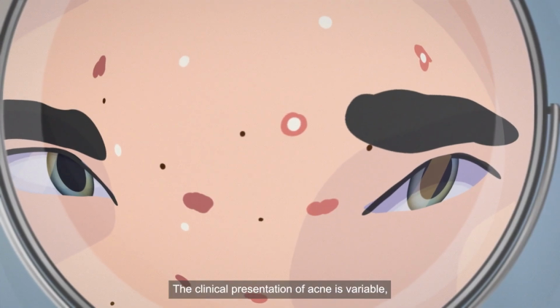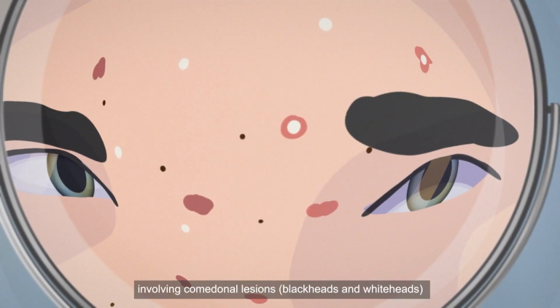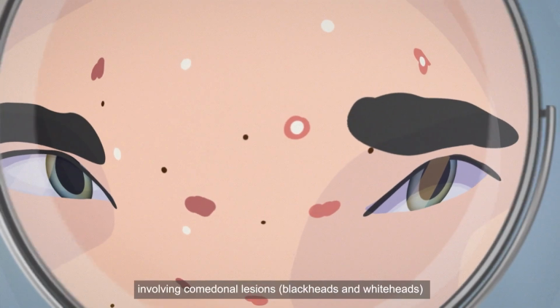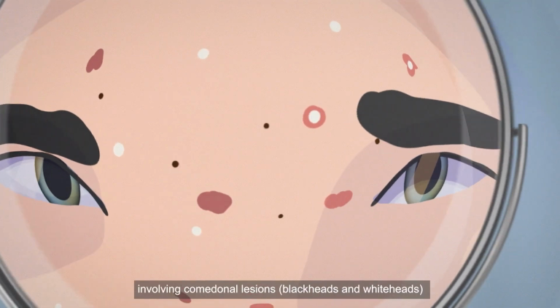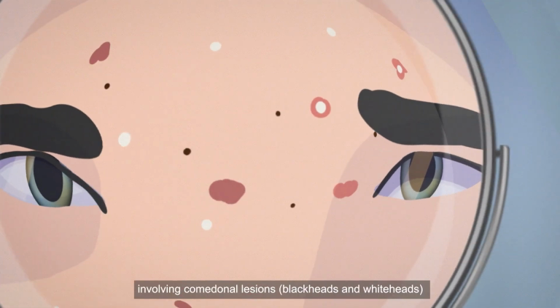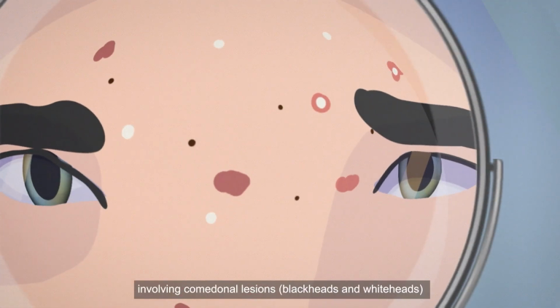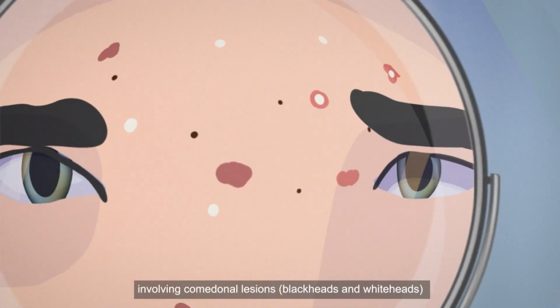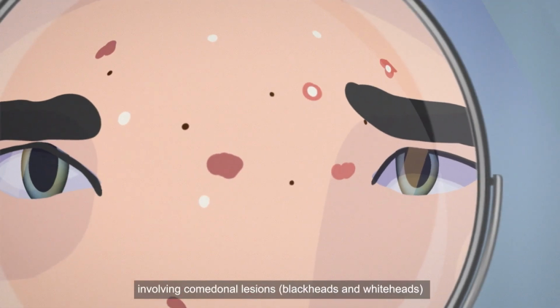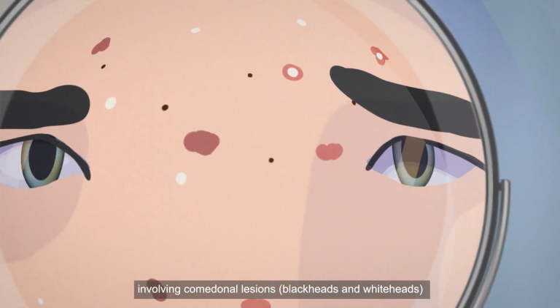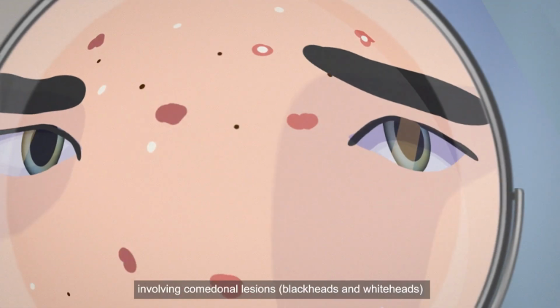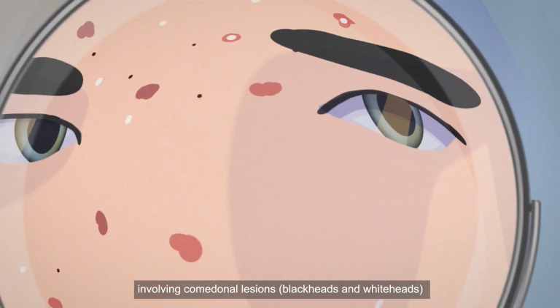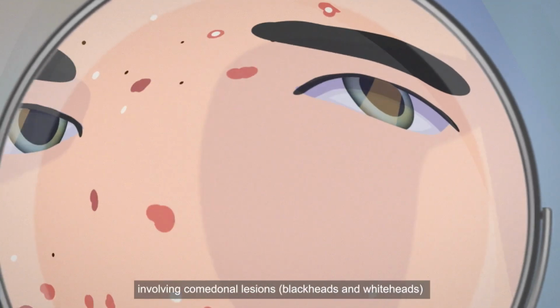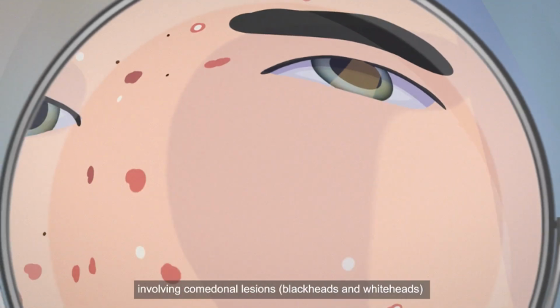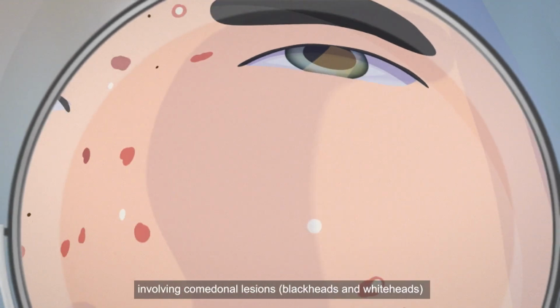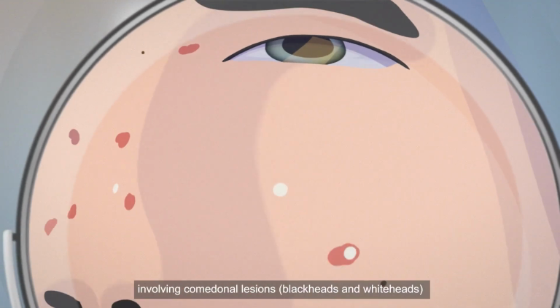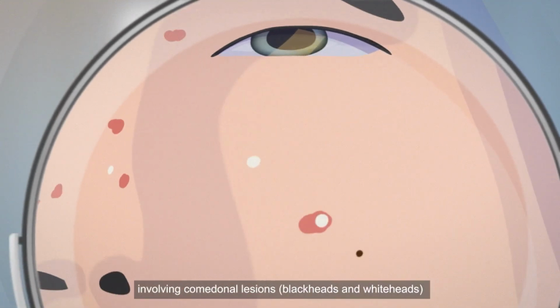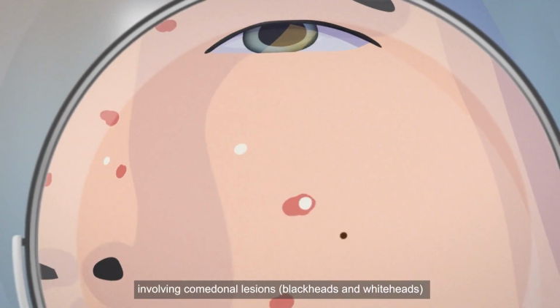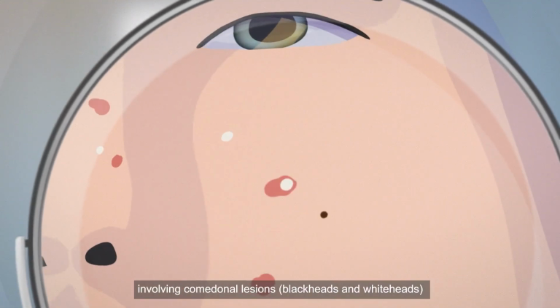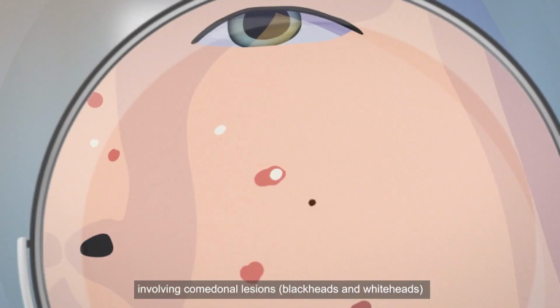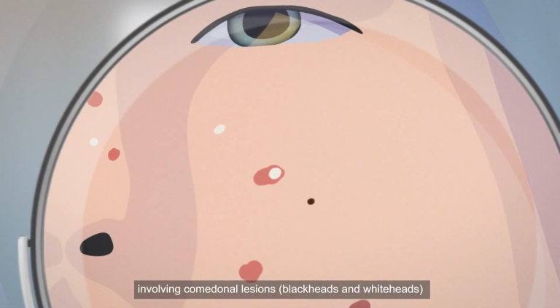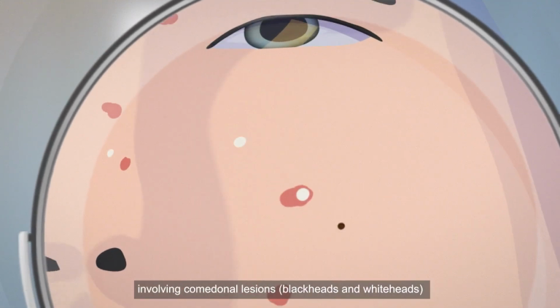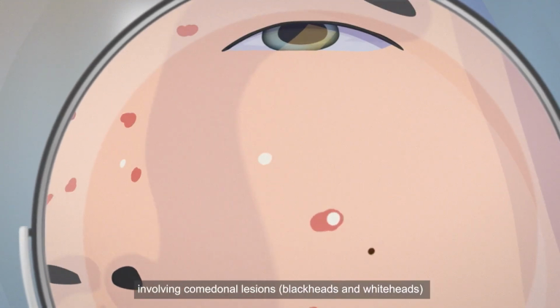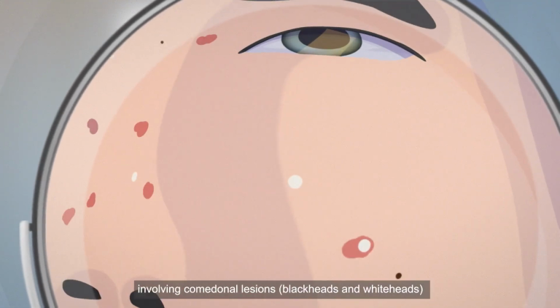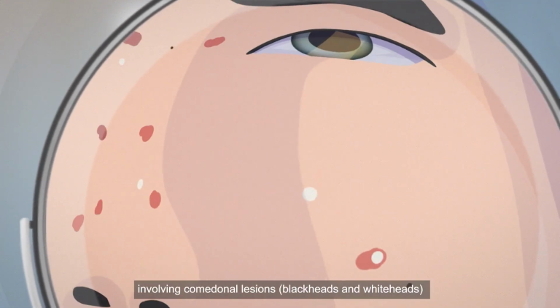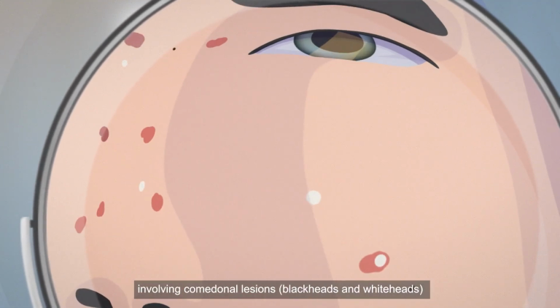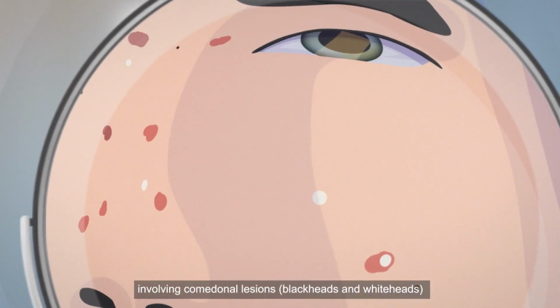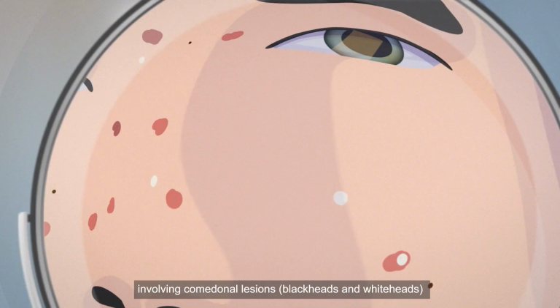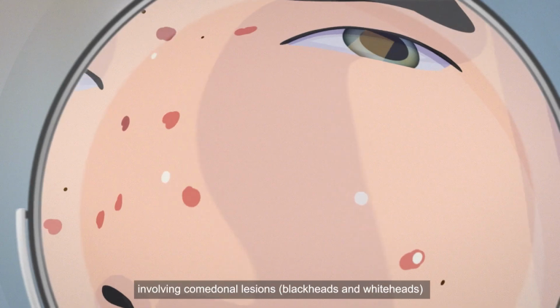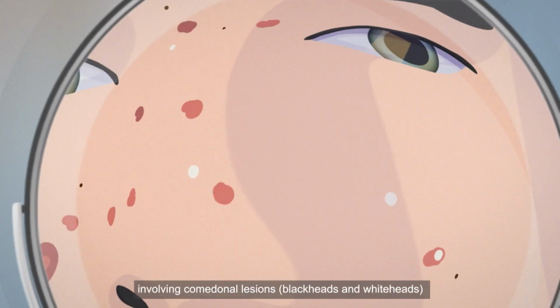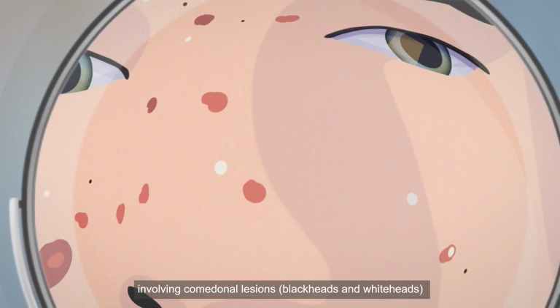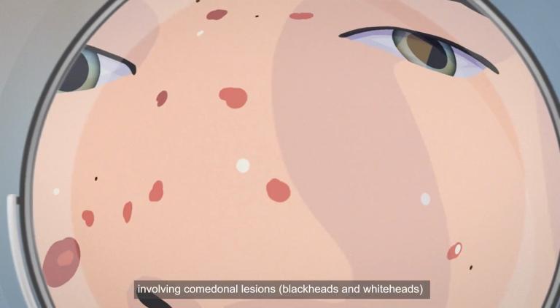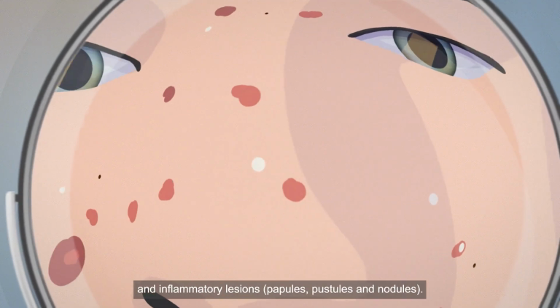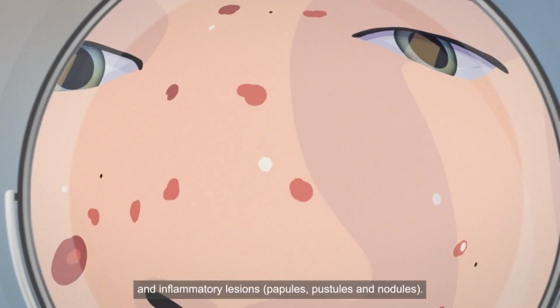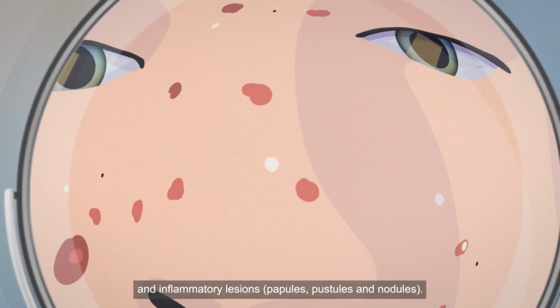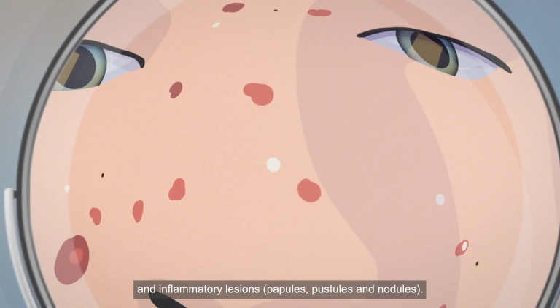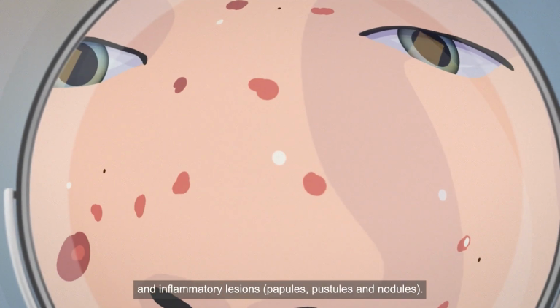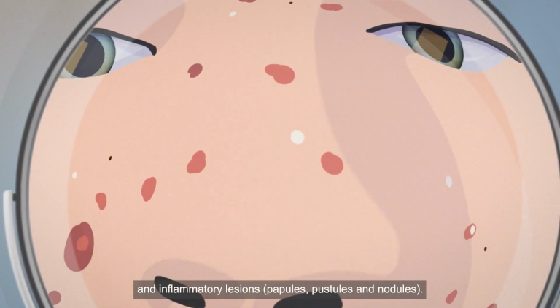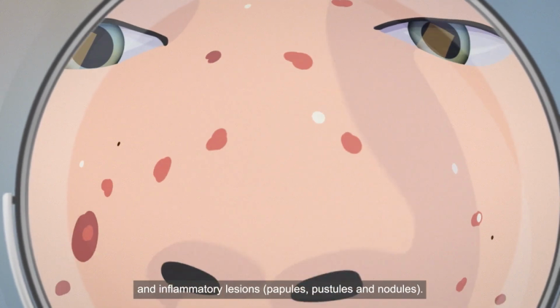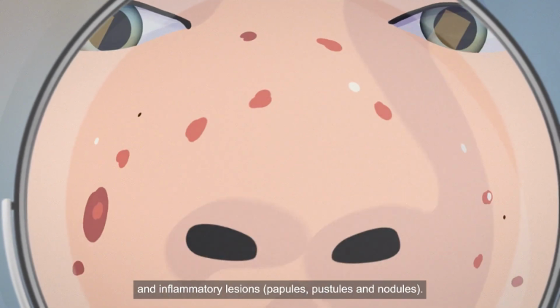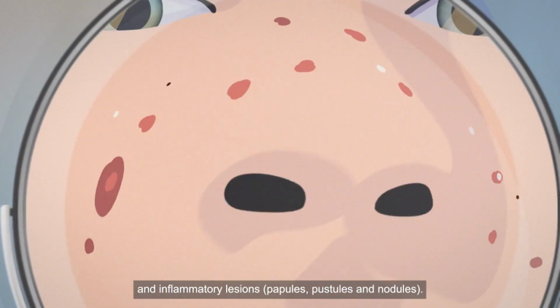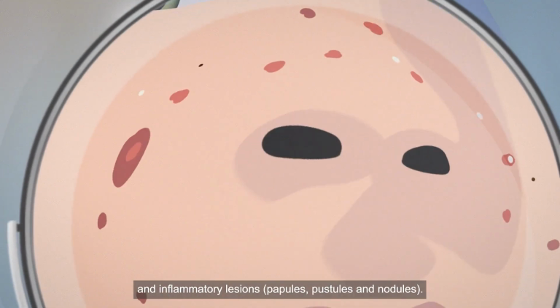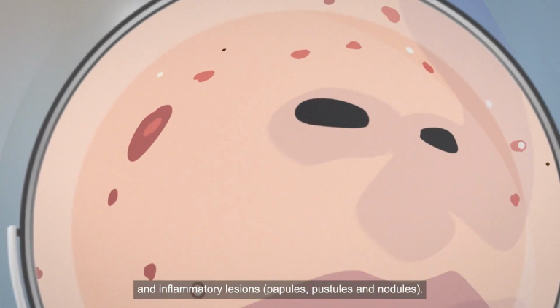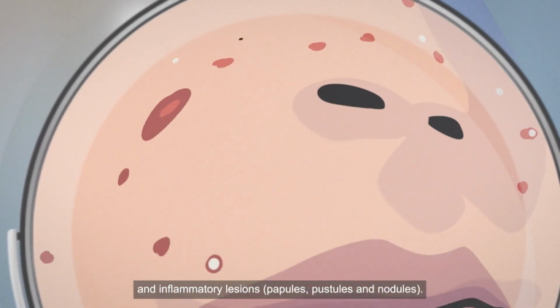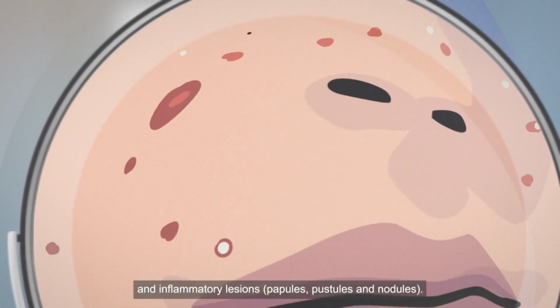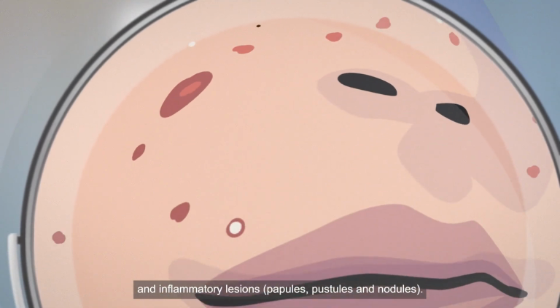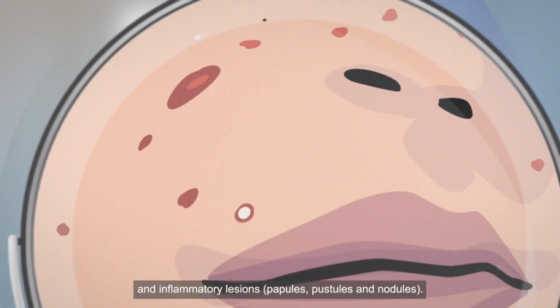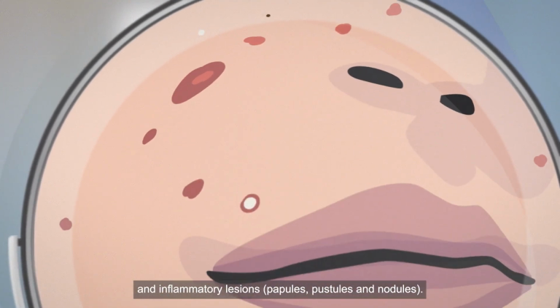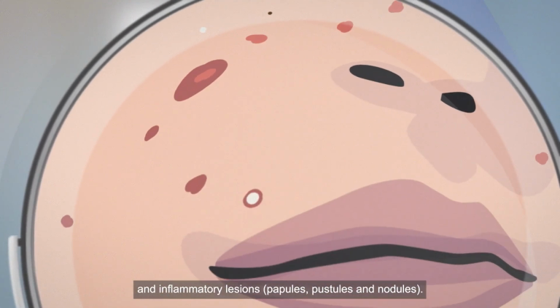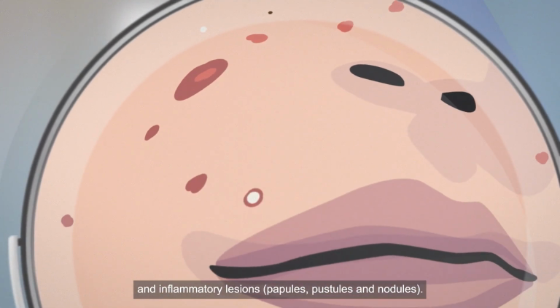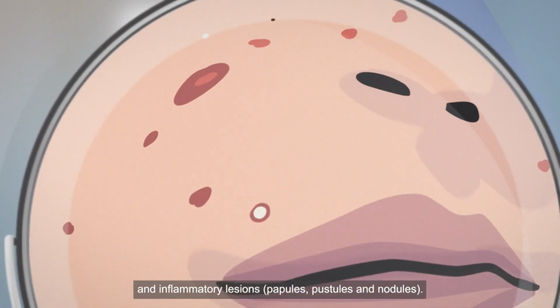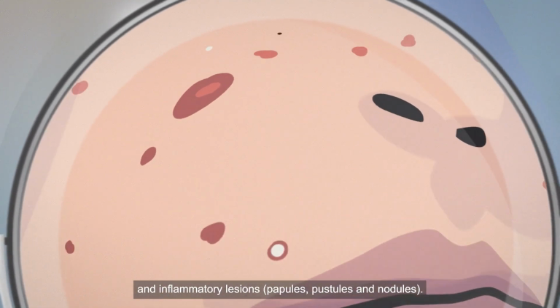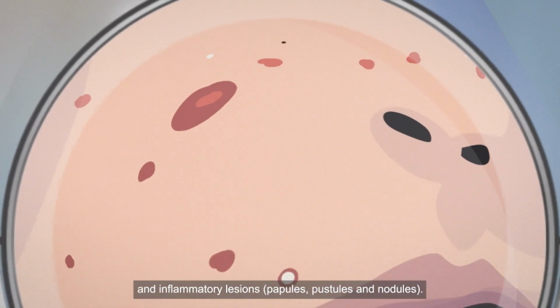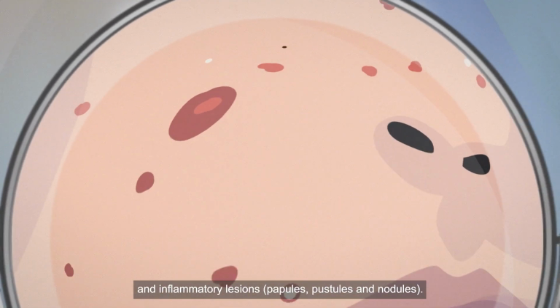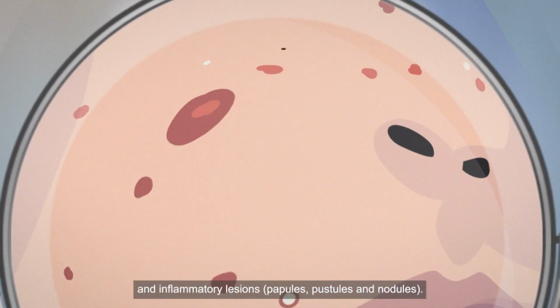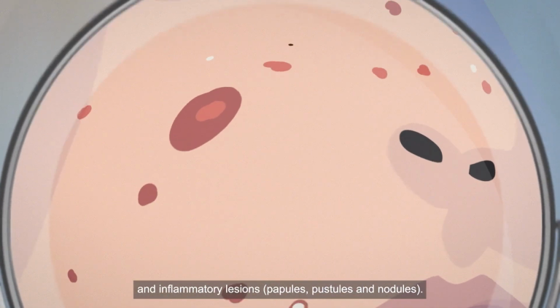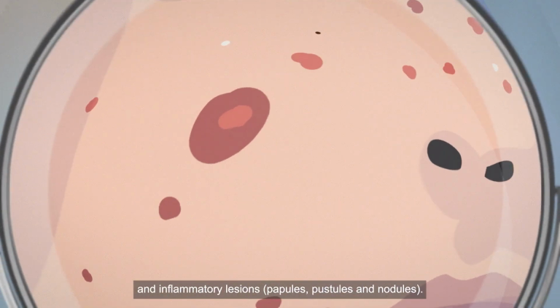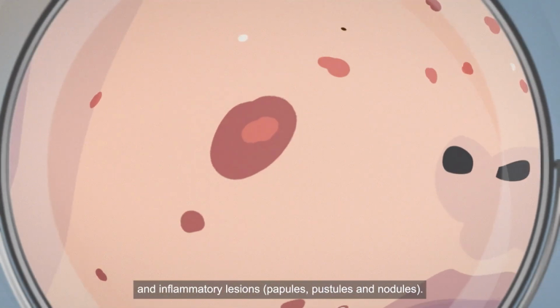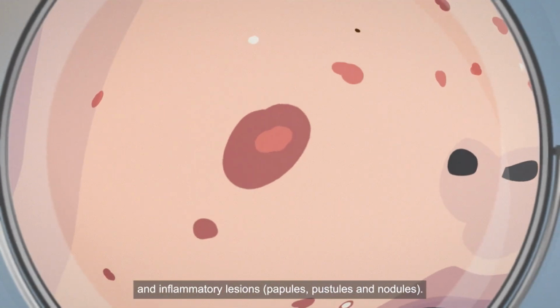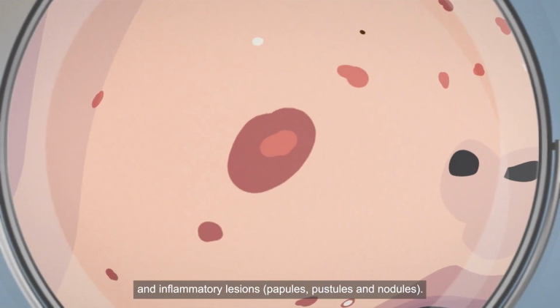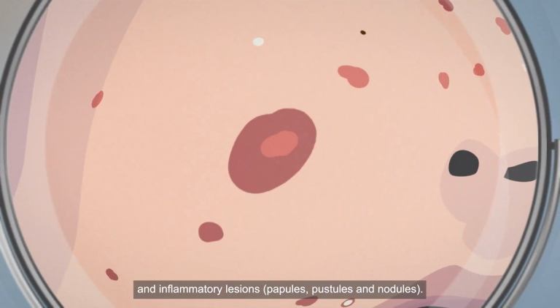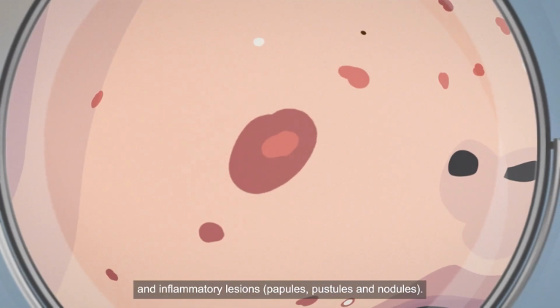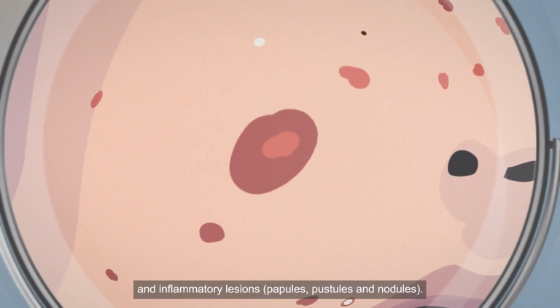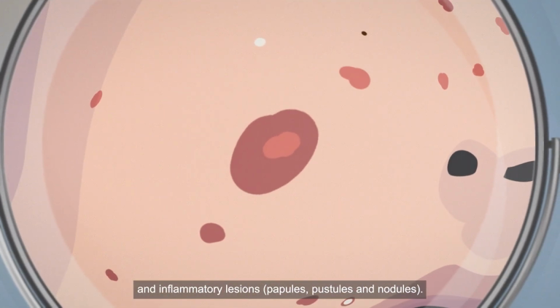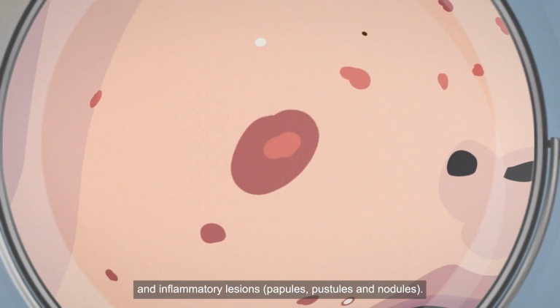The clinical presentation of acne is variable, involving comedonal lesions — blackheads and whiteheads — and inflammatory lesions such as papules, pustules, and nodules.